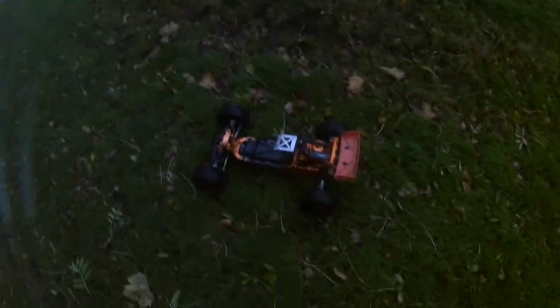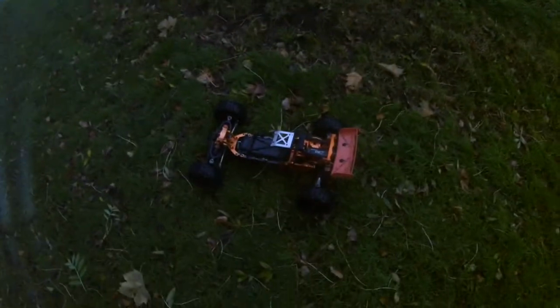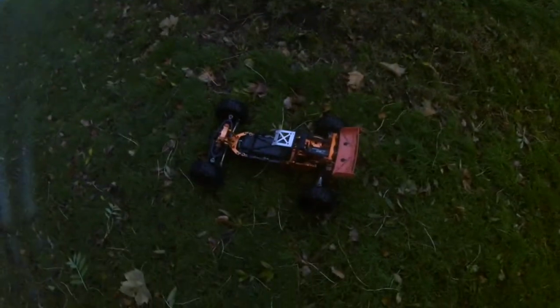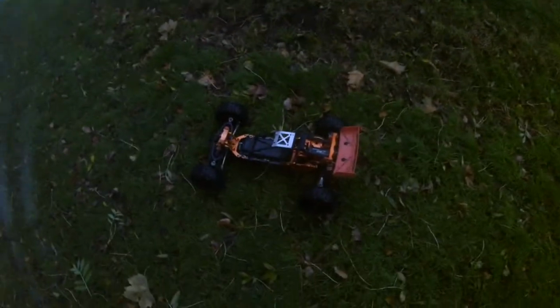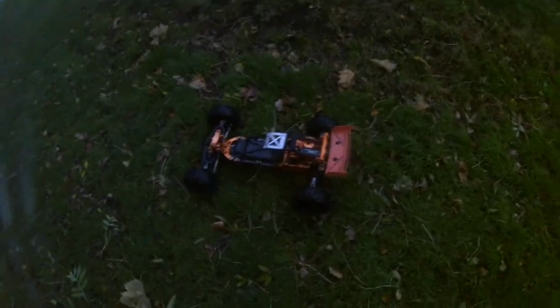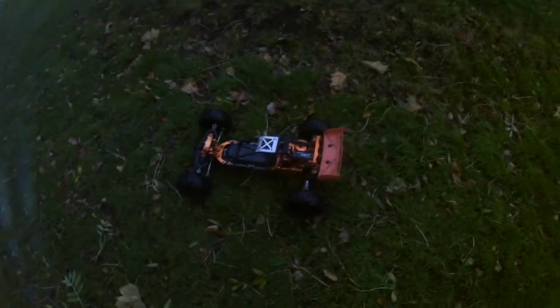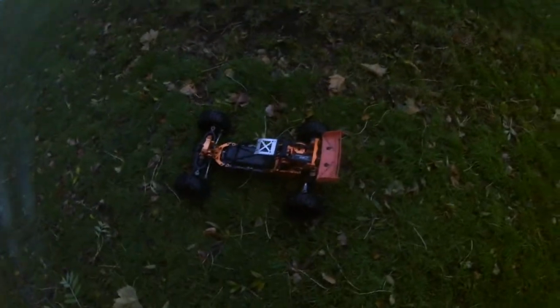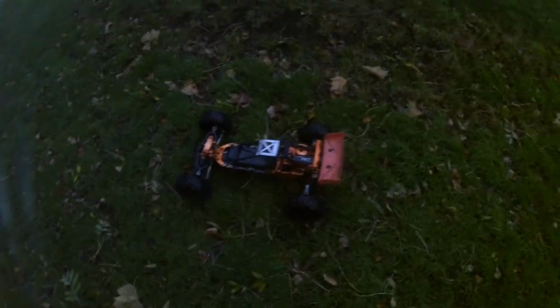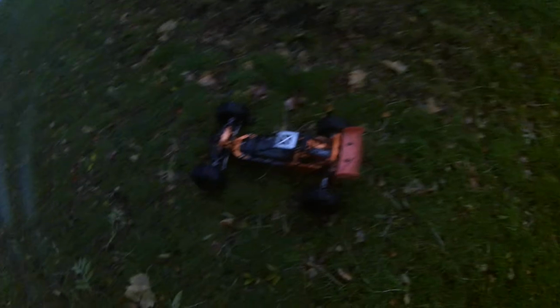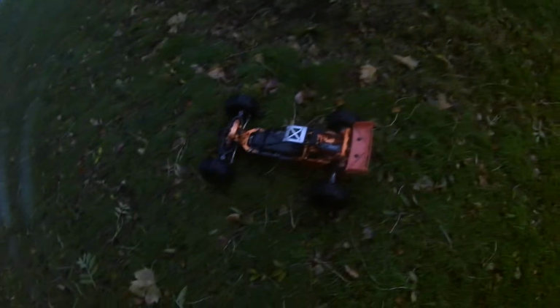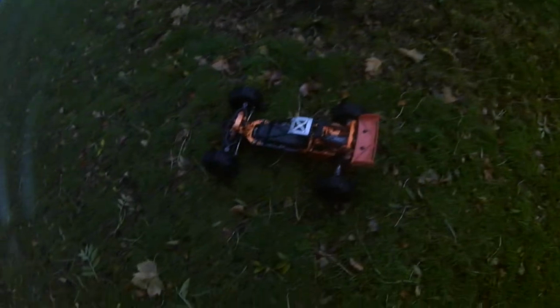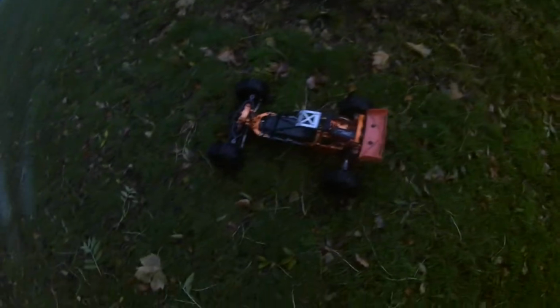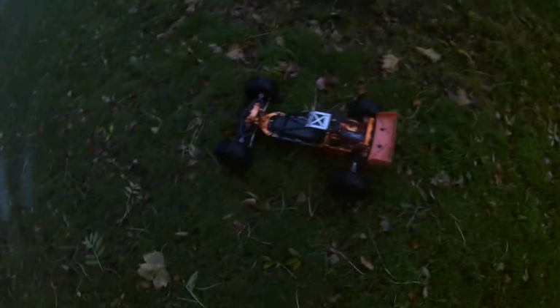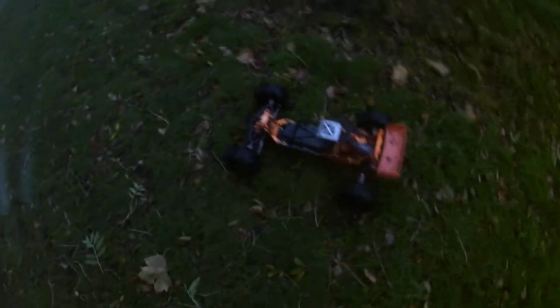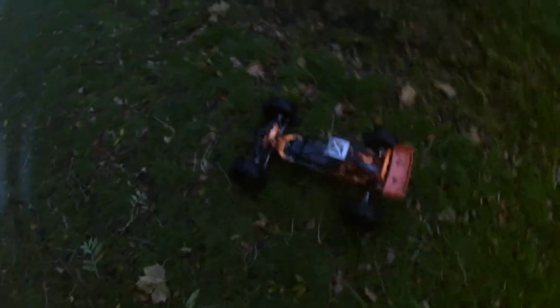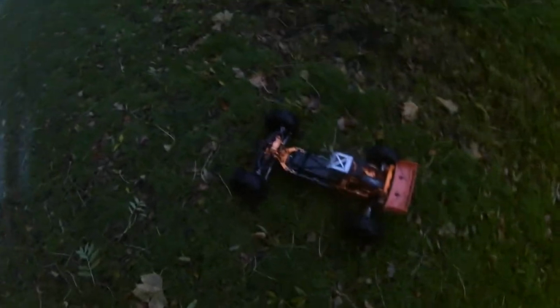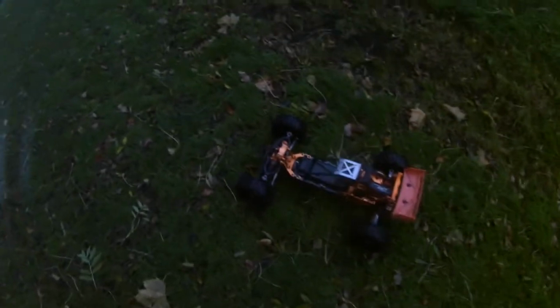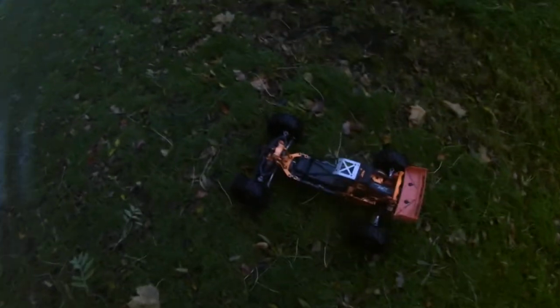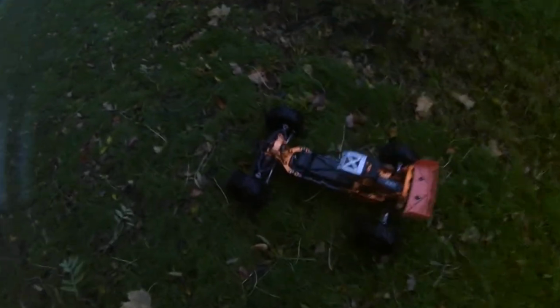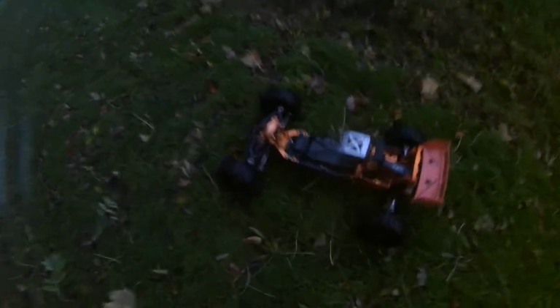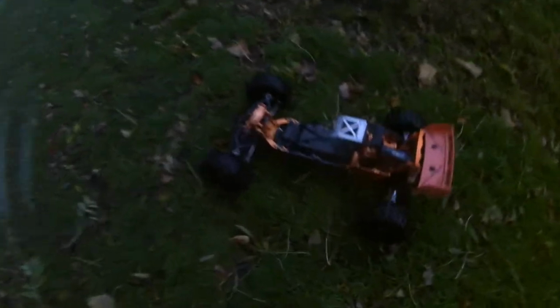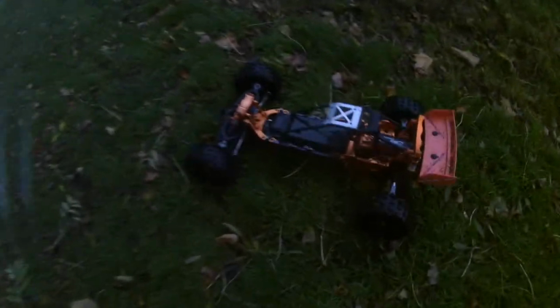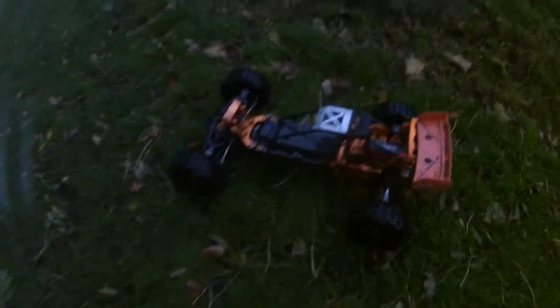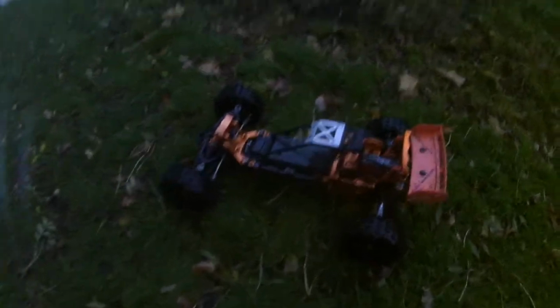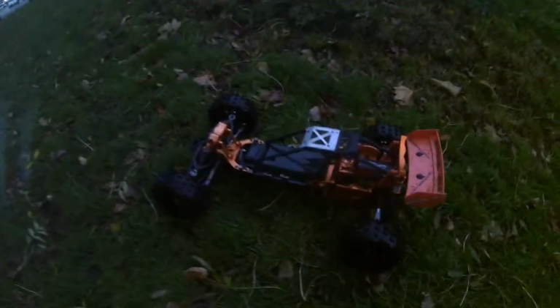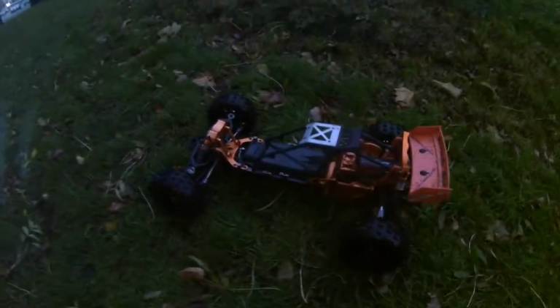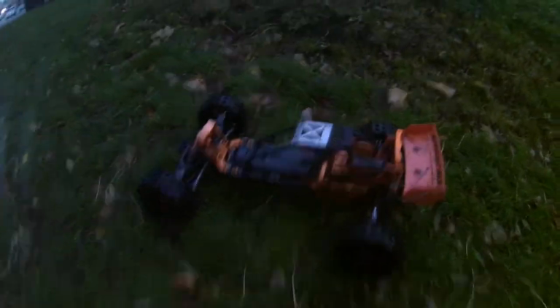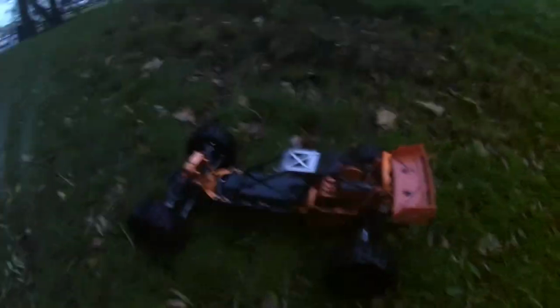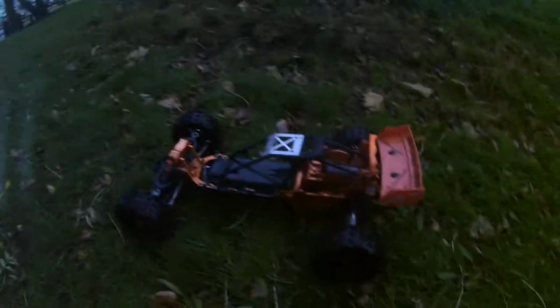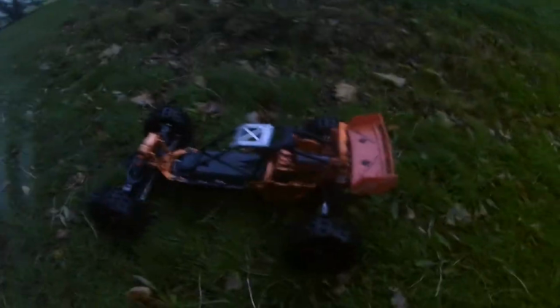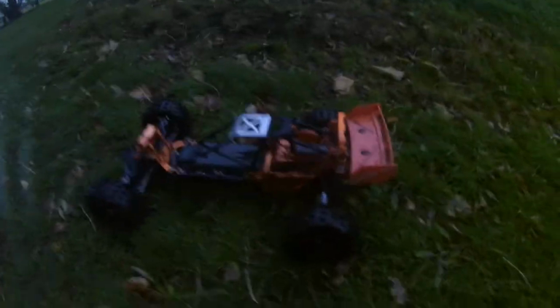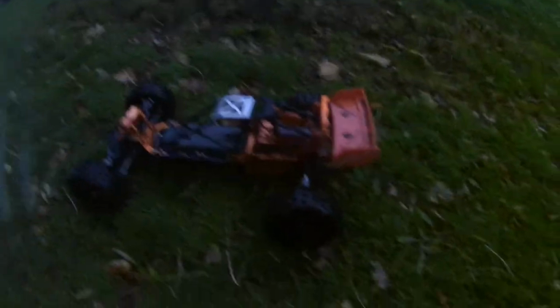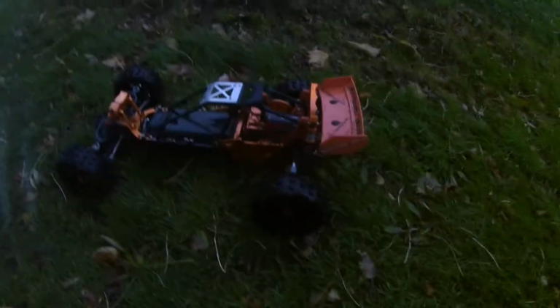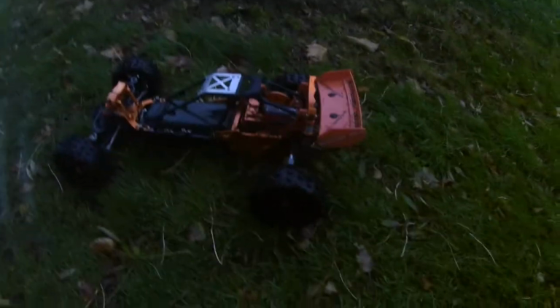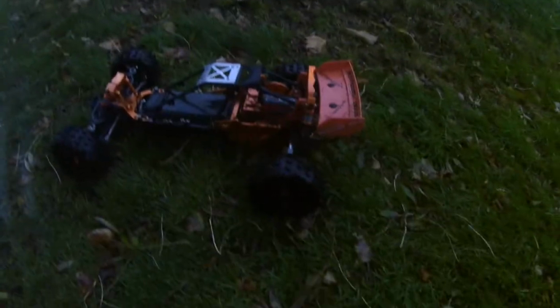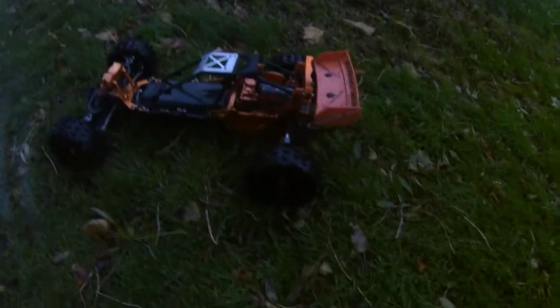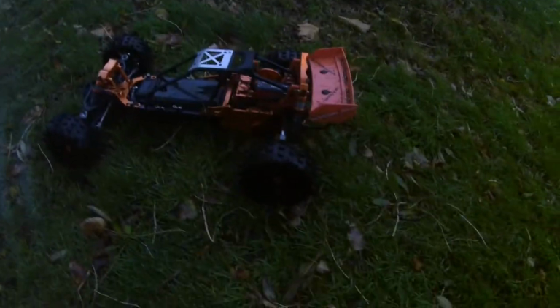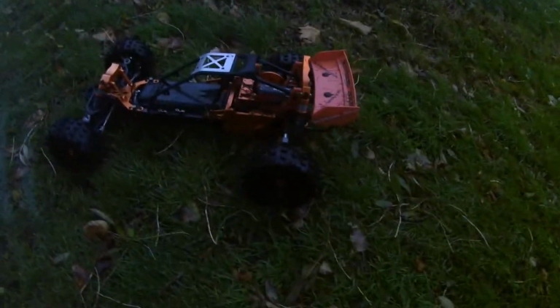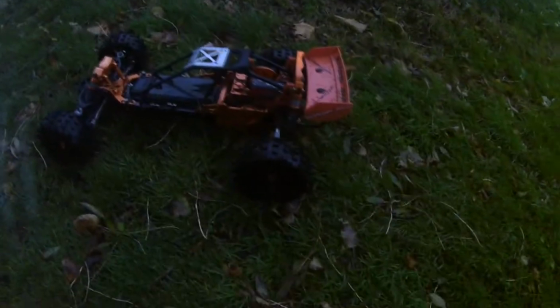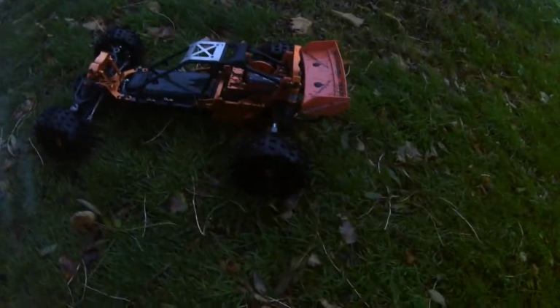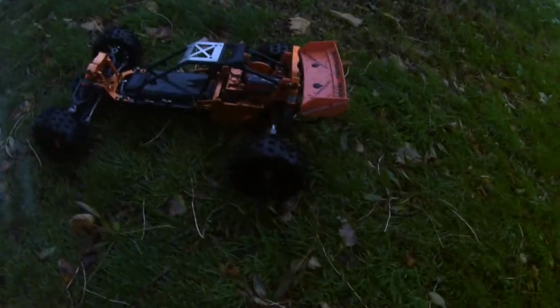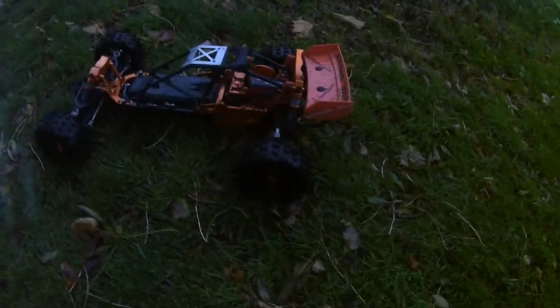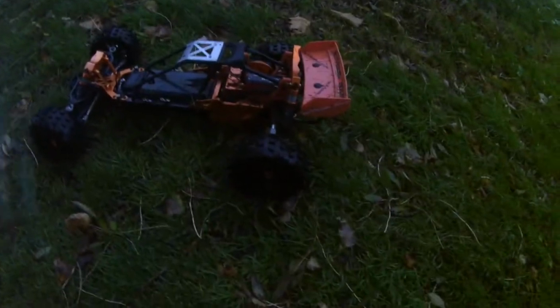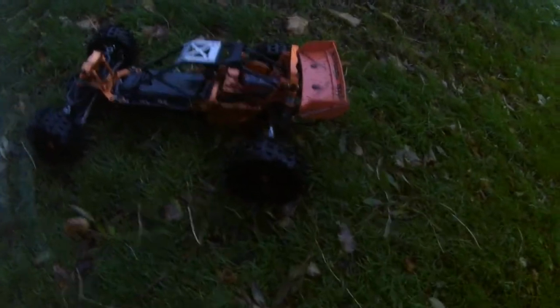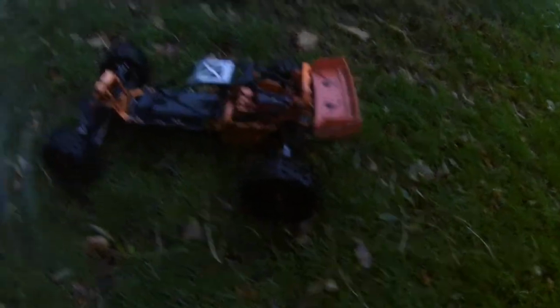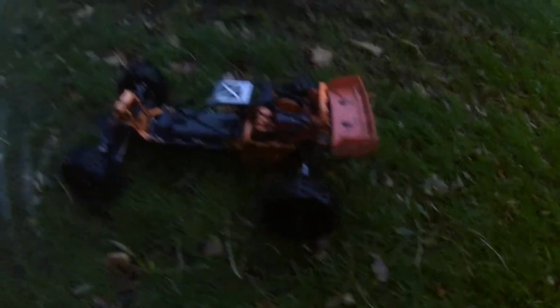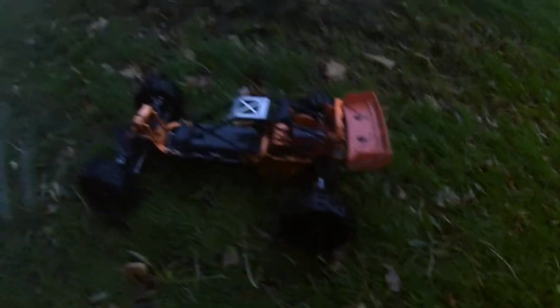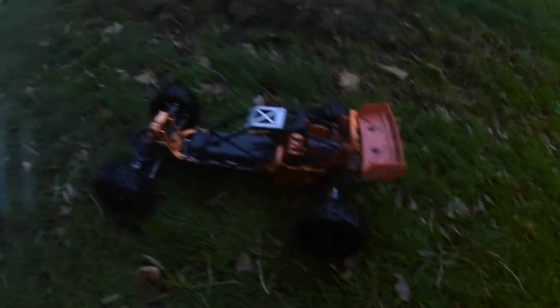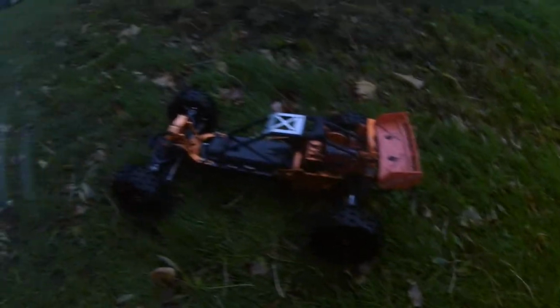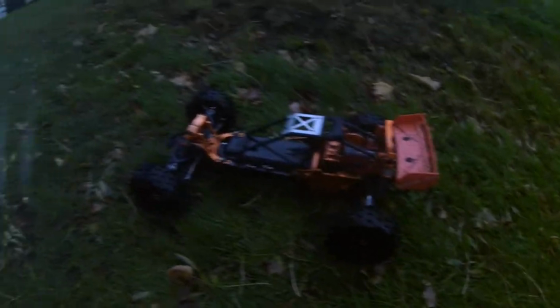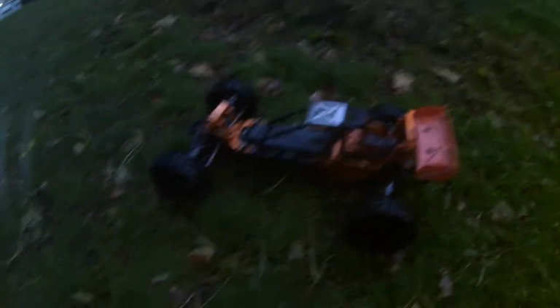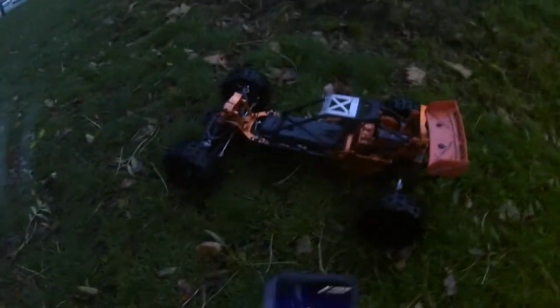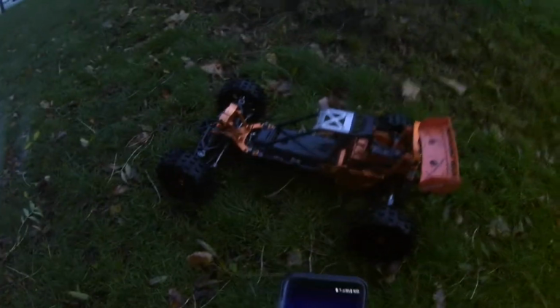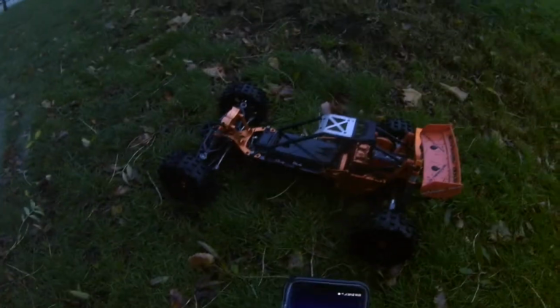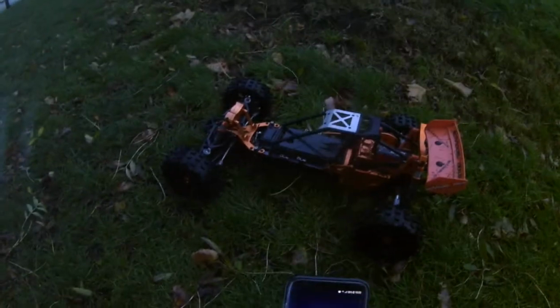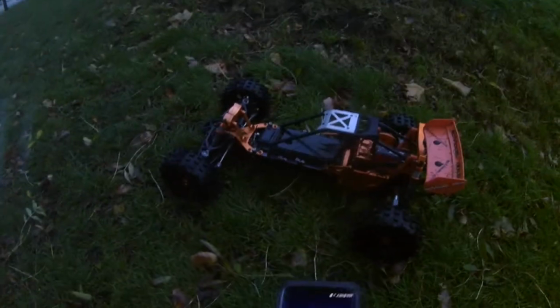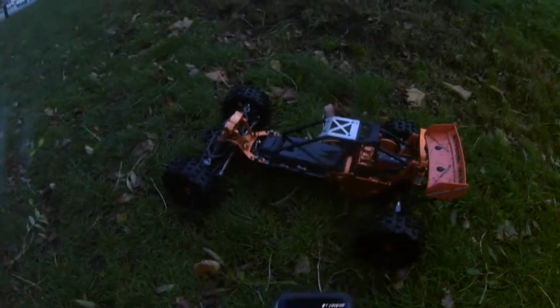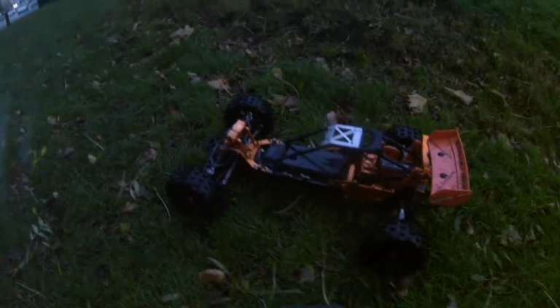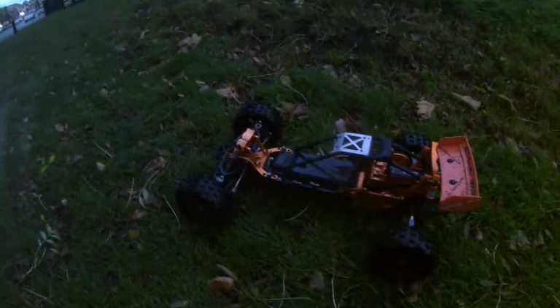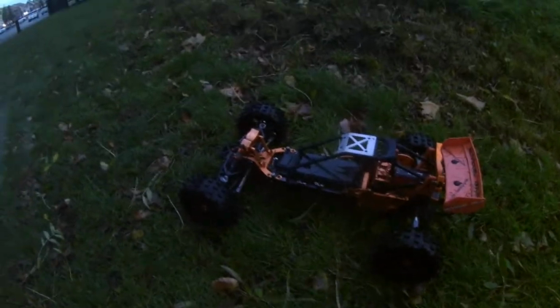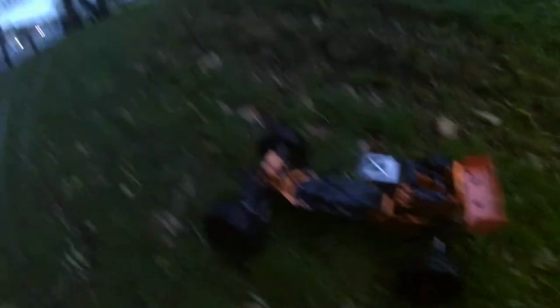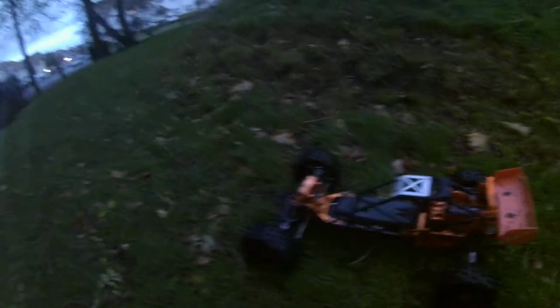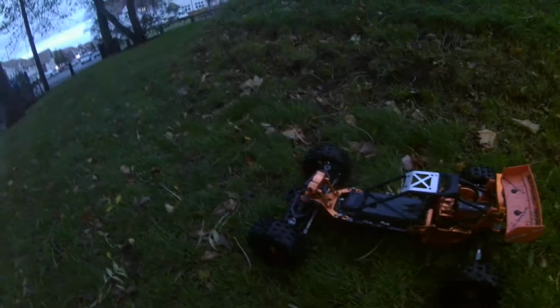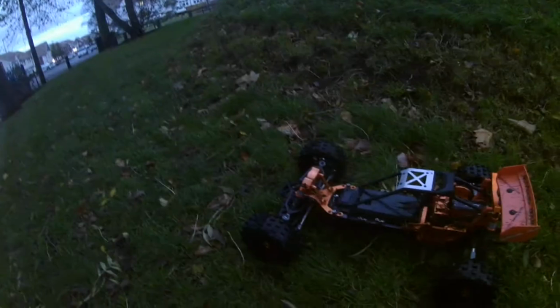Tomorrow it'll have a proper setup and a proper bash with fresh batteries.